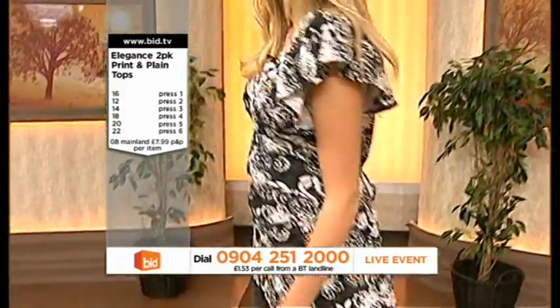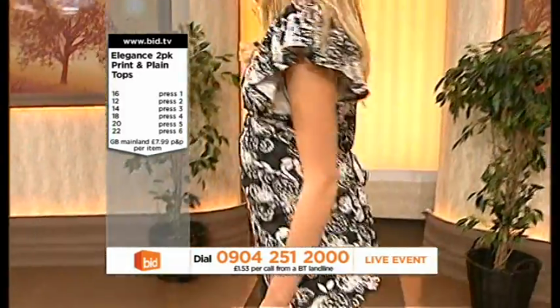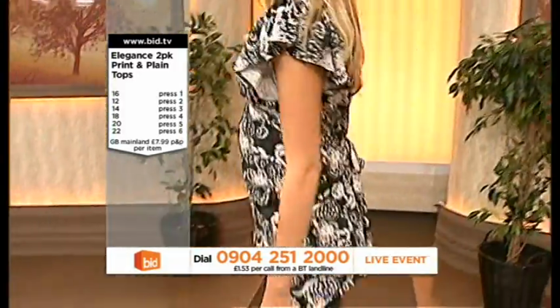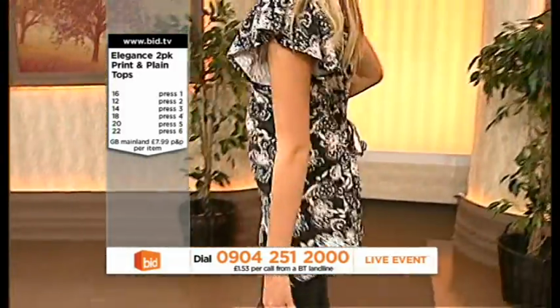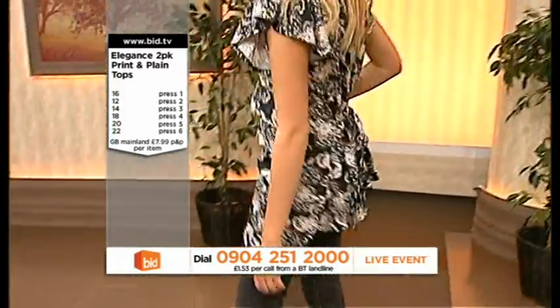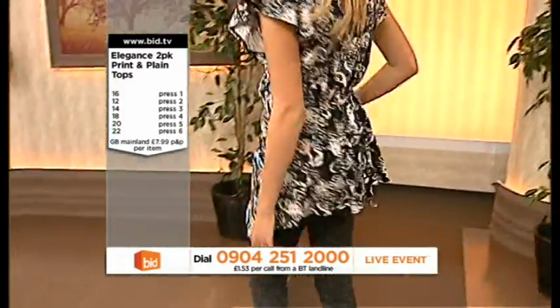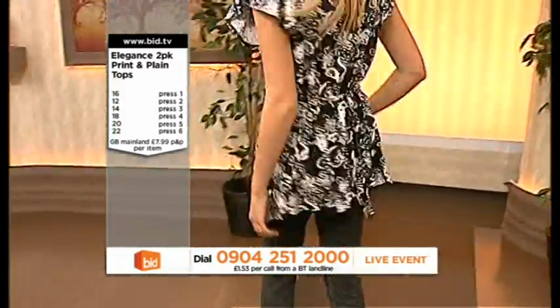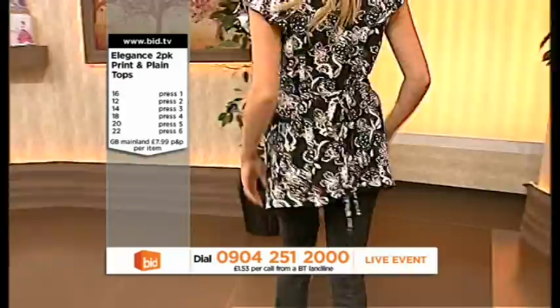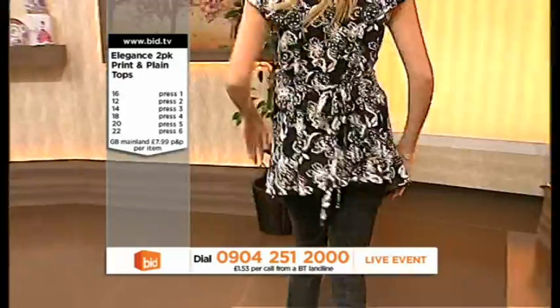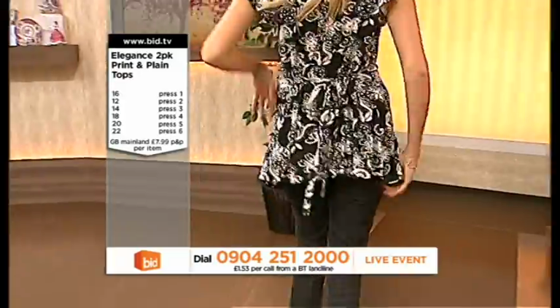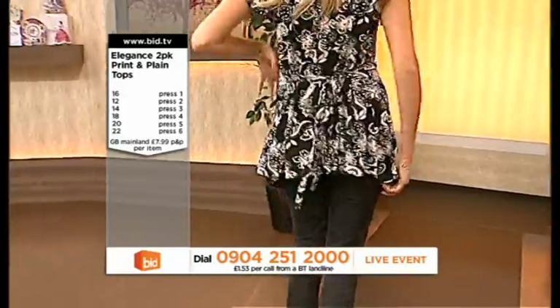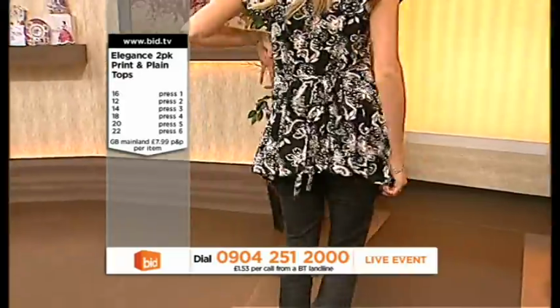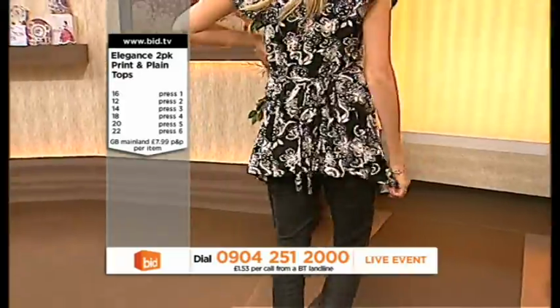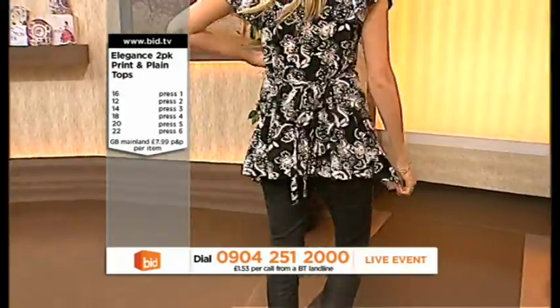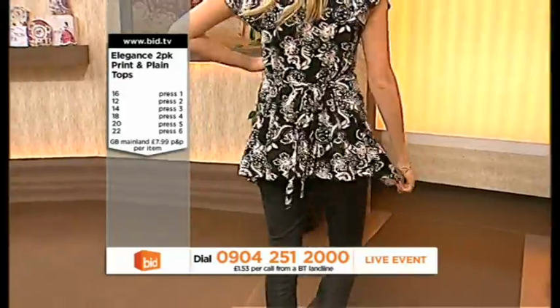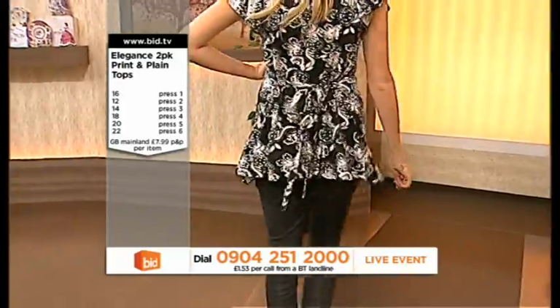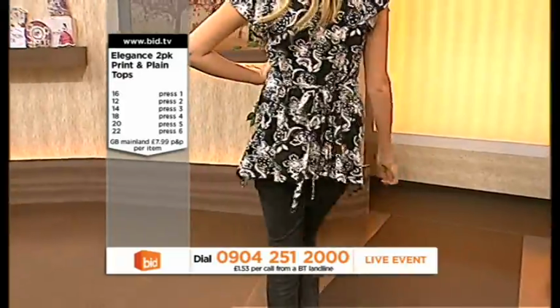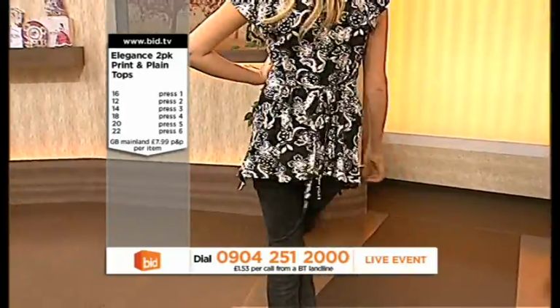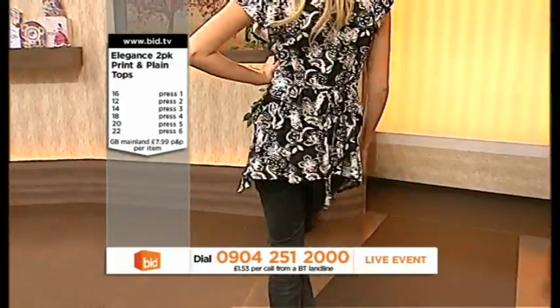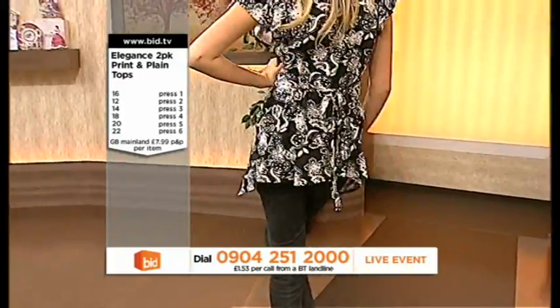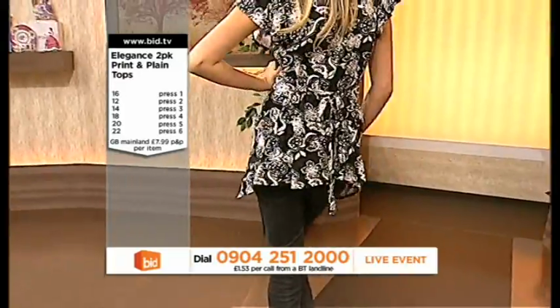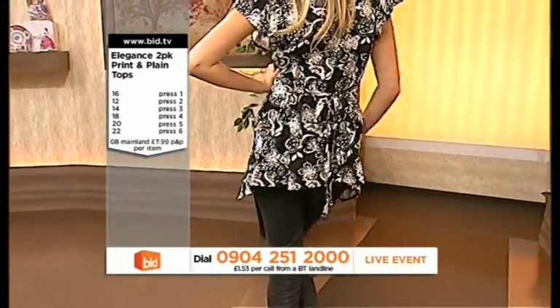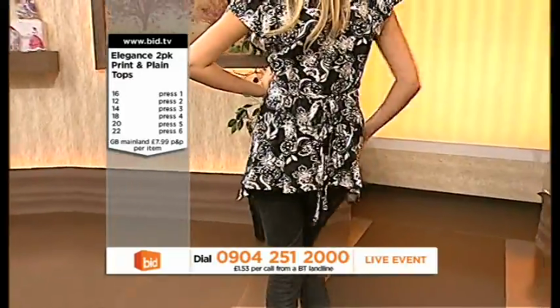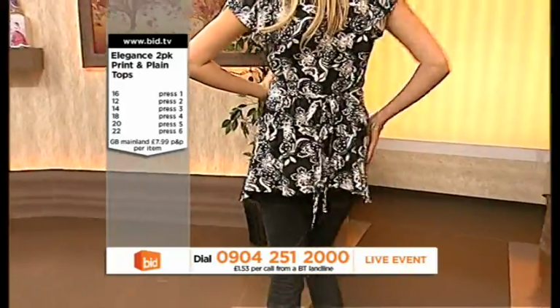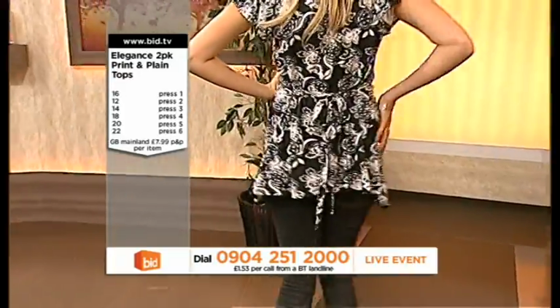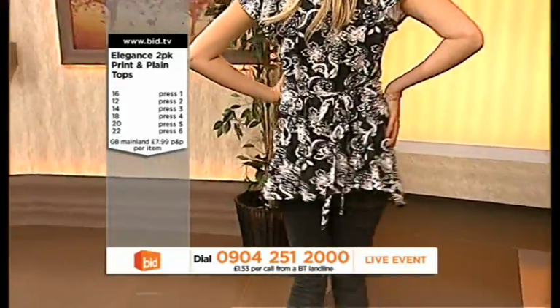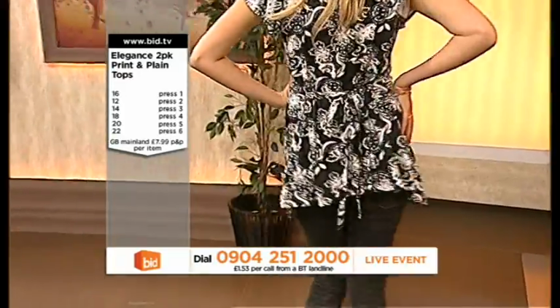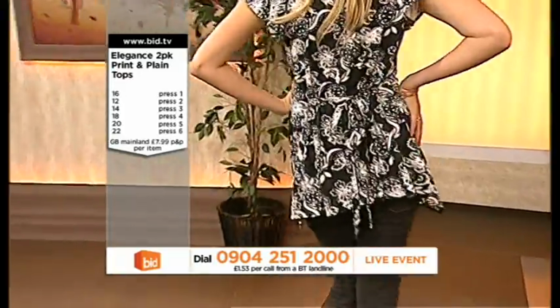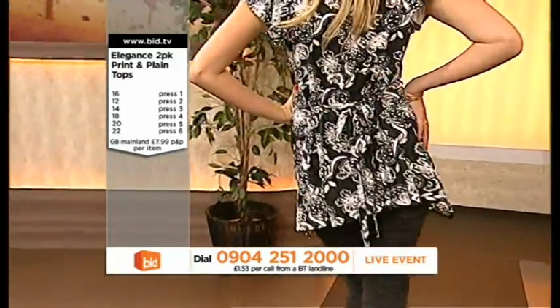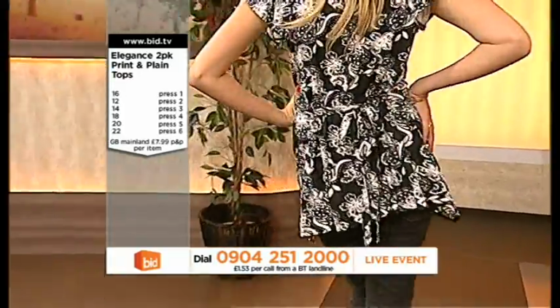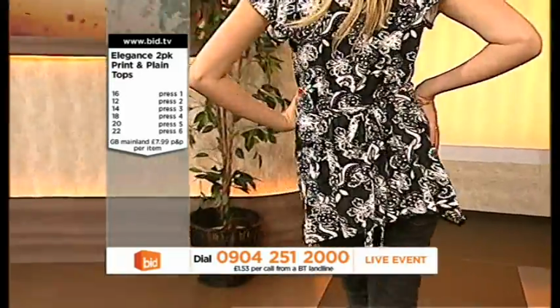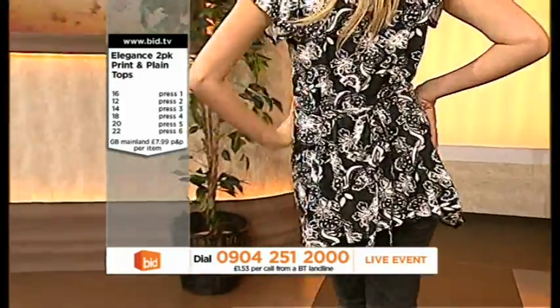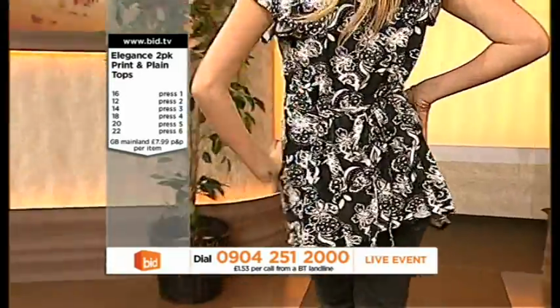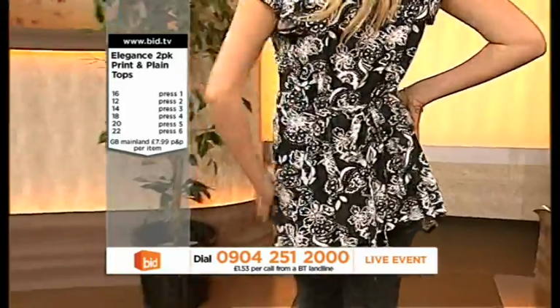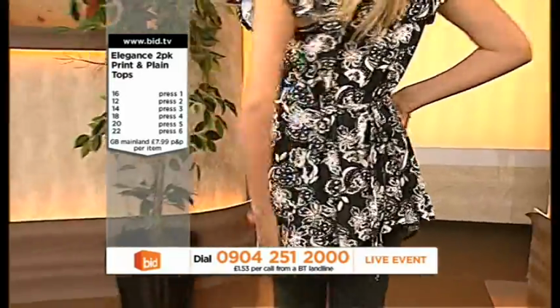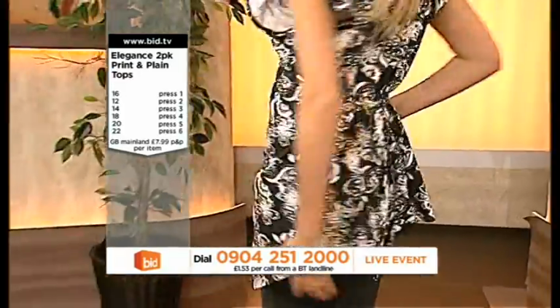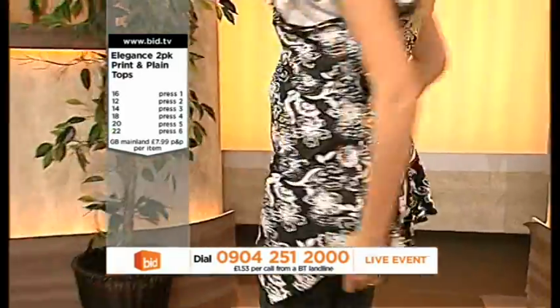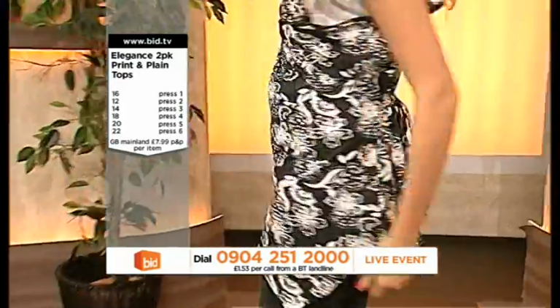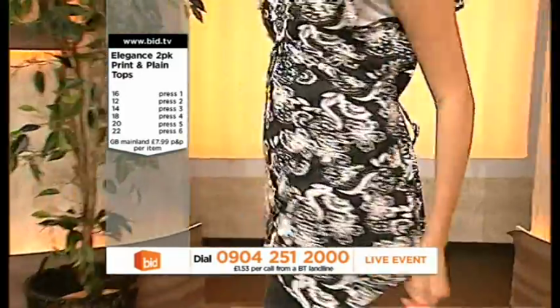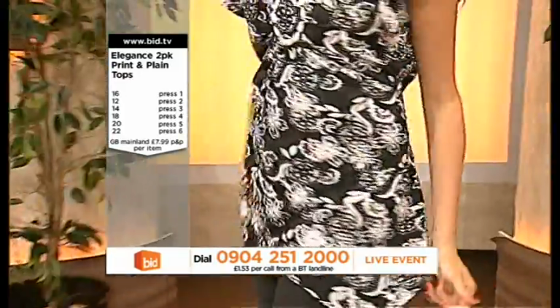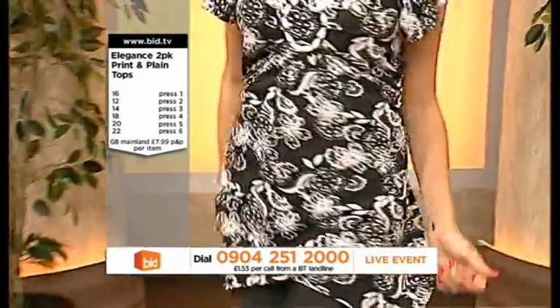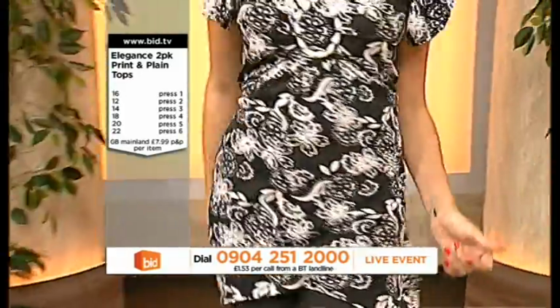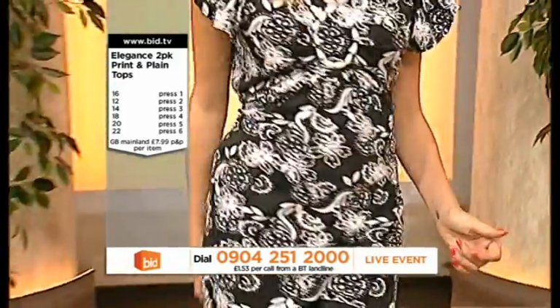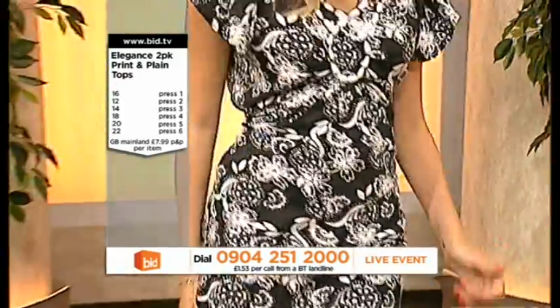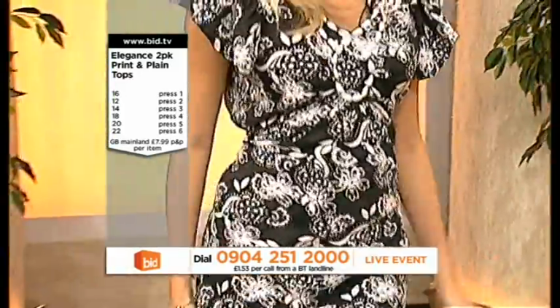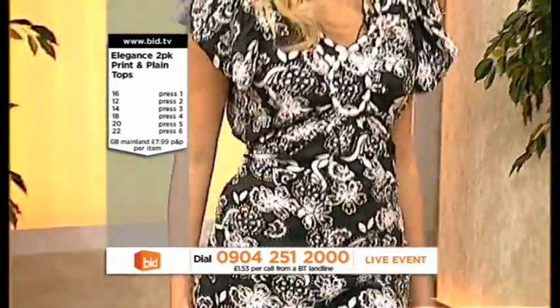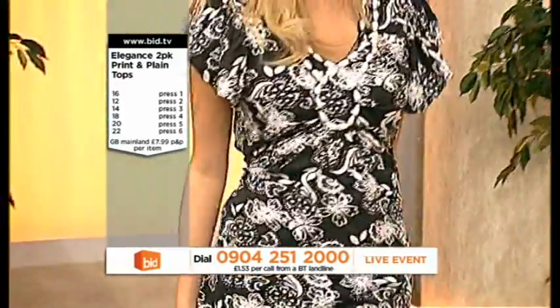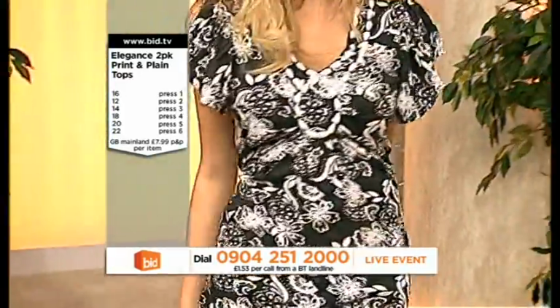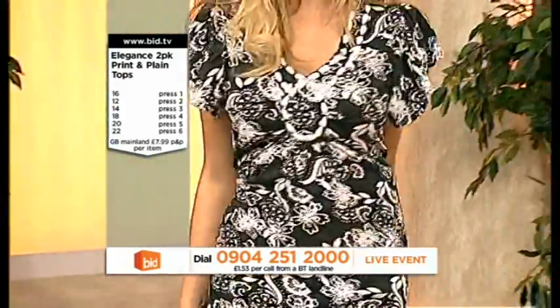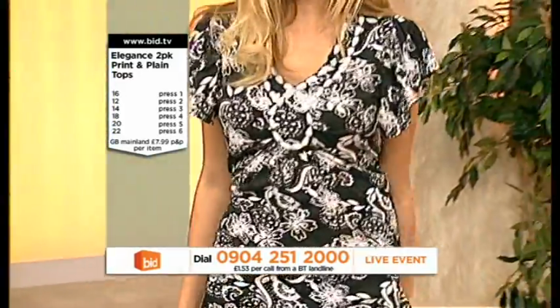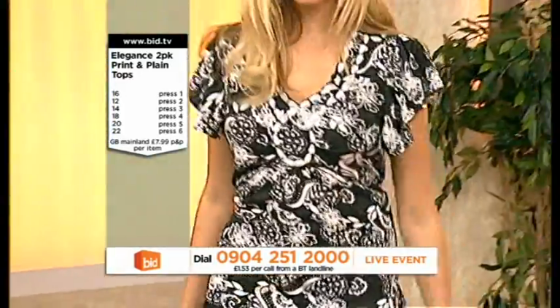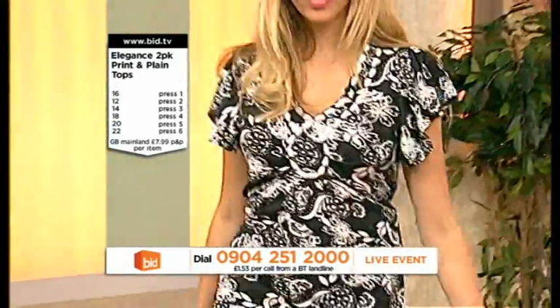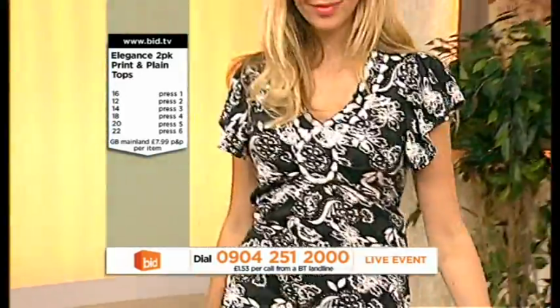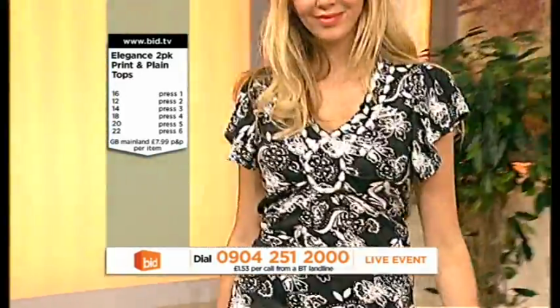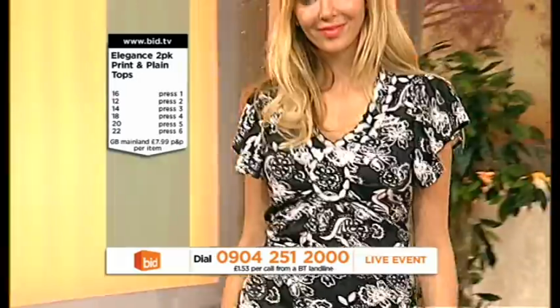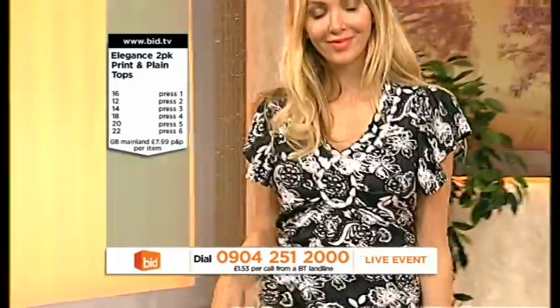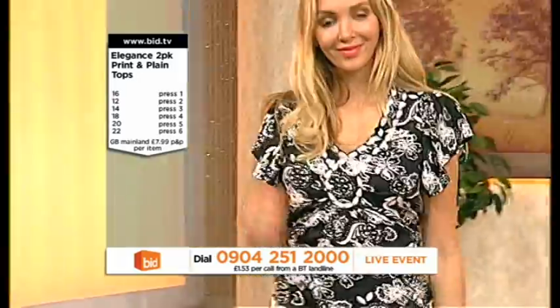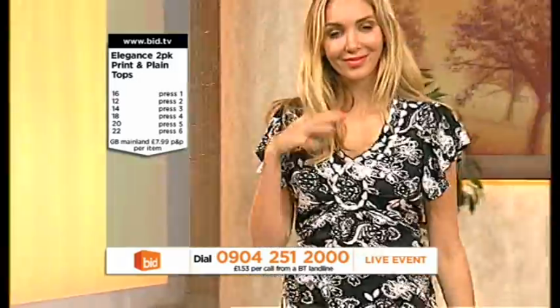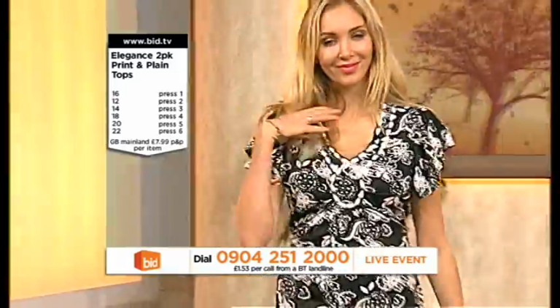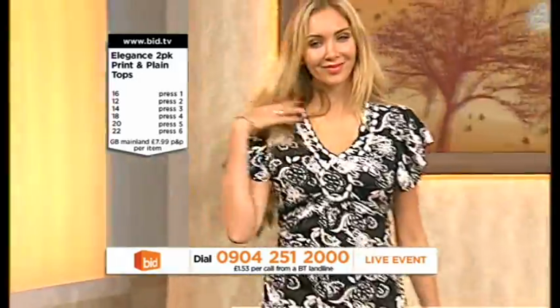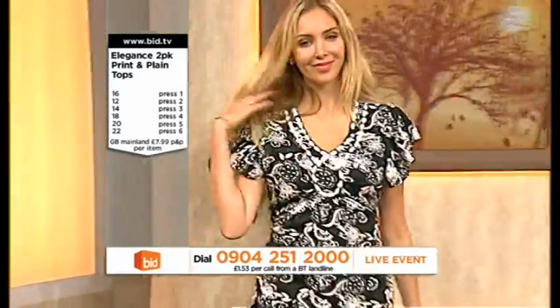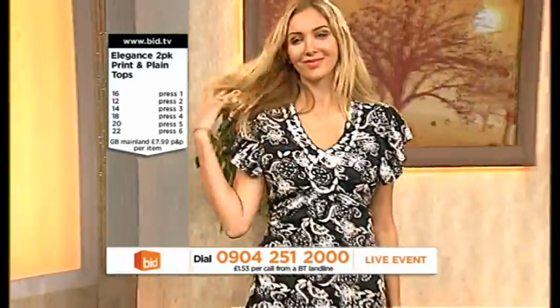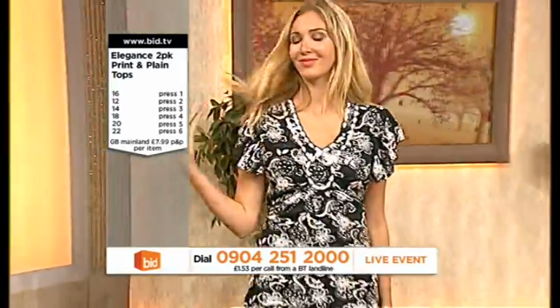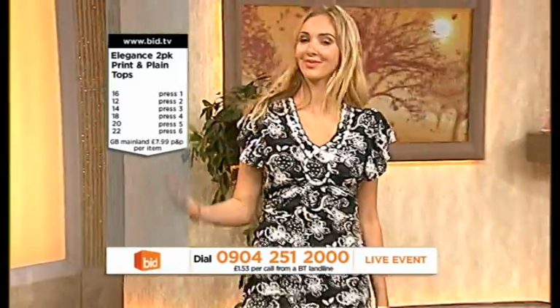Let me tell you, florals — which our Melissa's got on — is one of the biggest key looks for this season. Everybody is wearing florals, everybody is stocking florals as well.